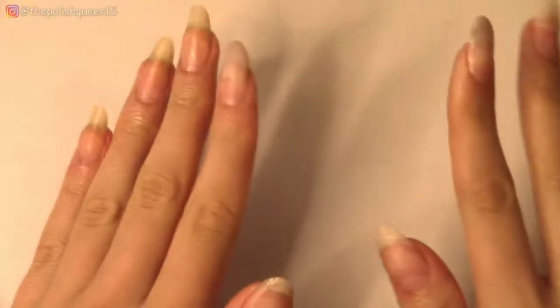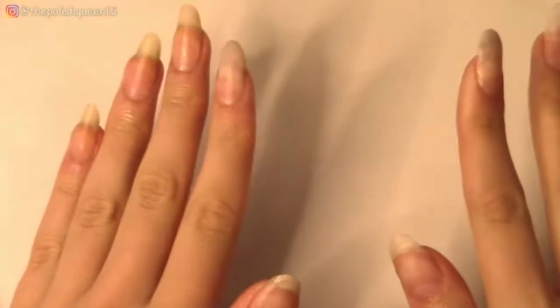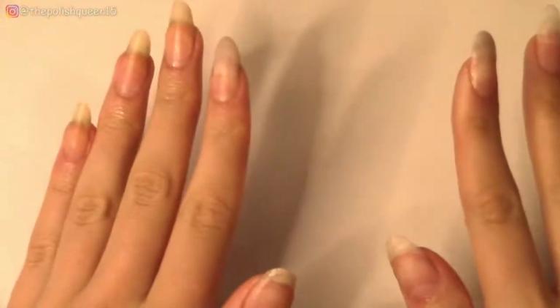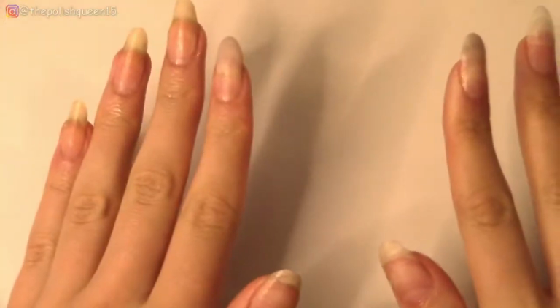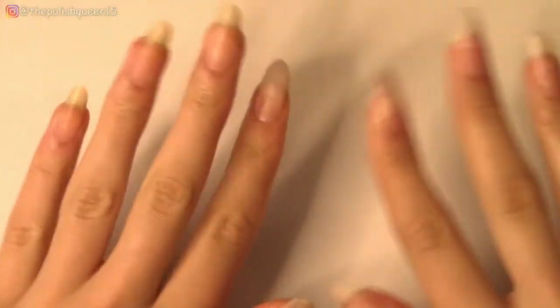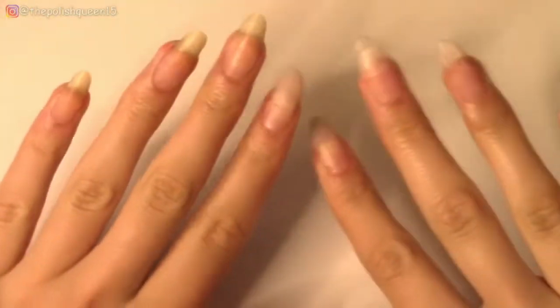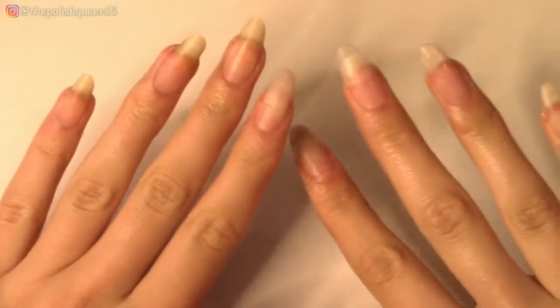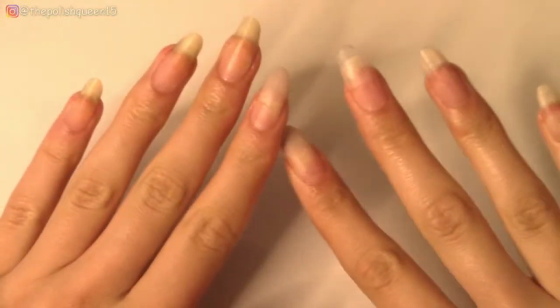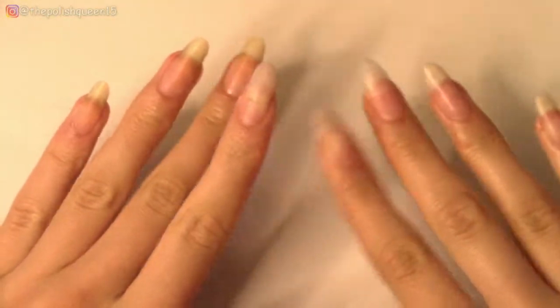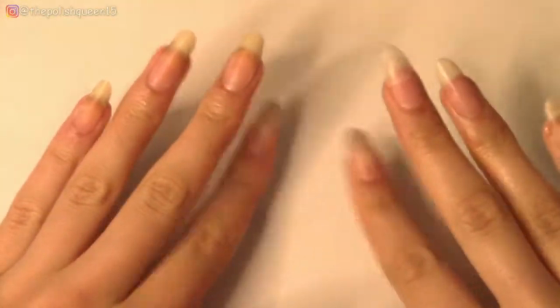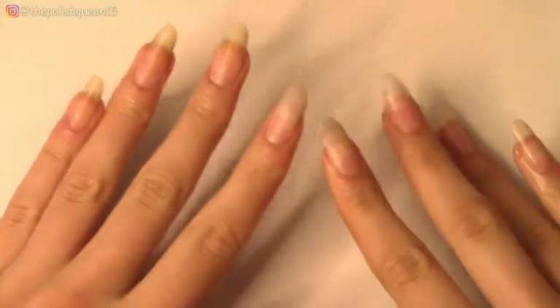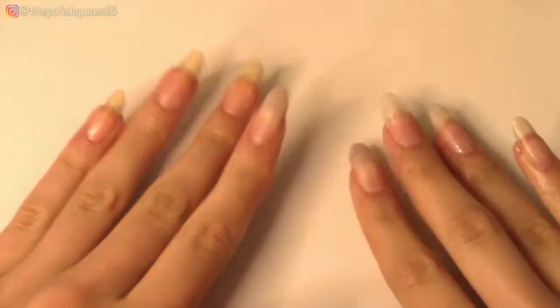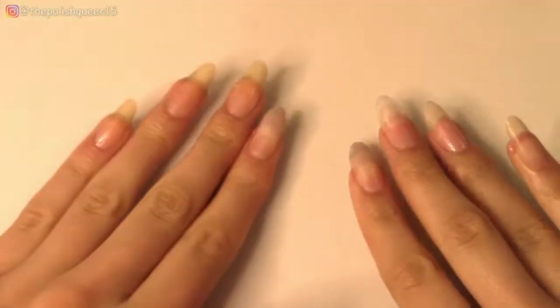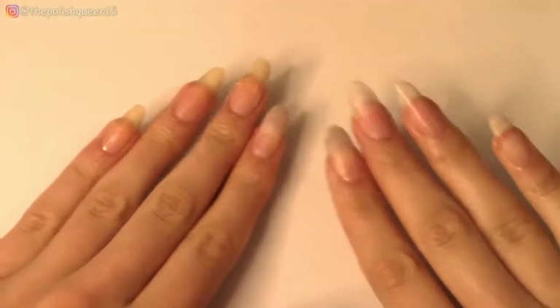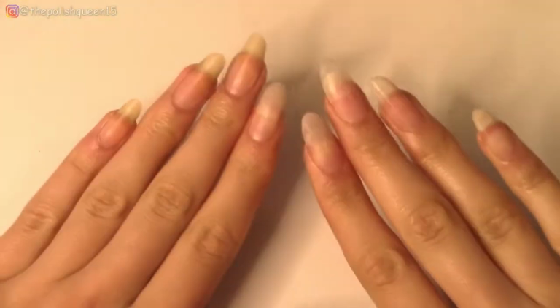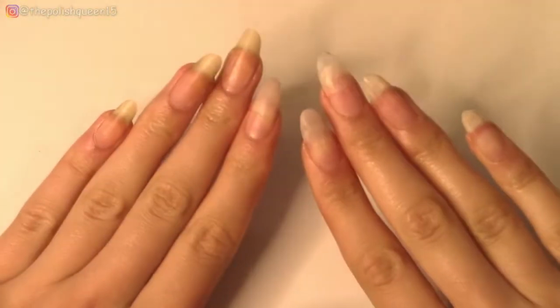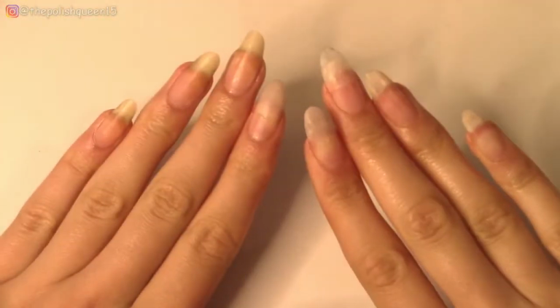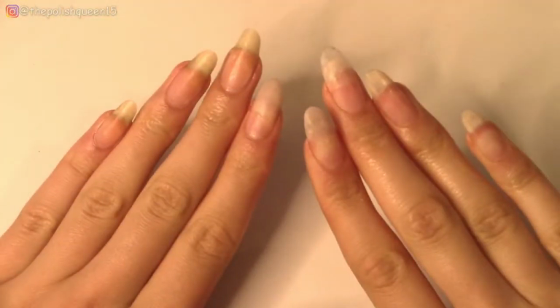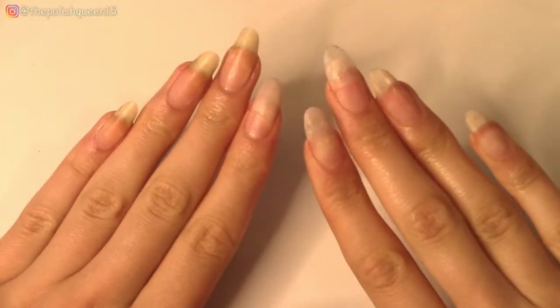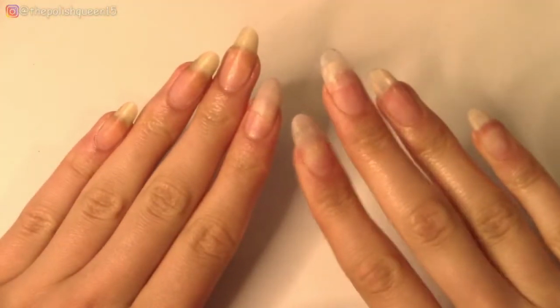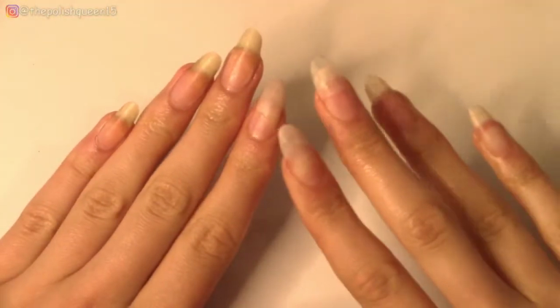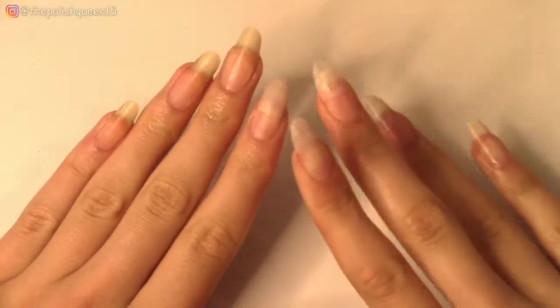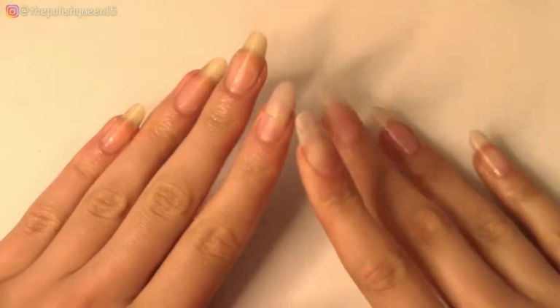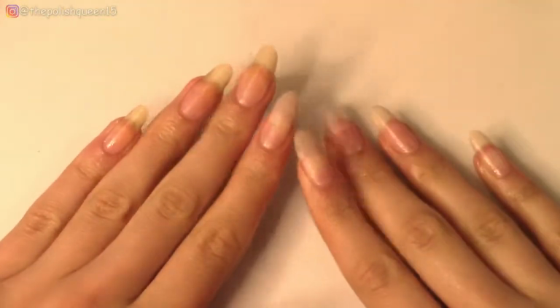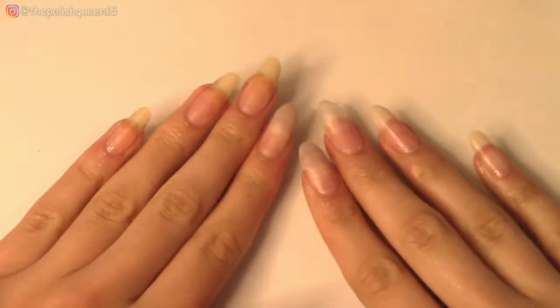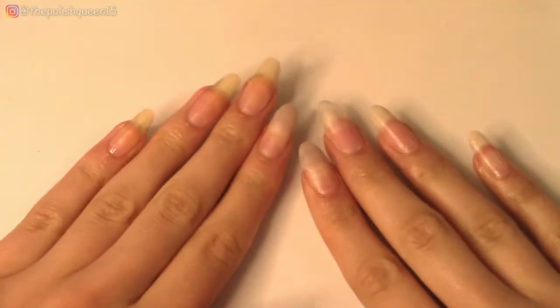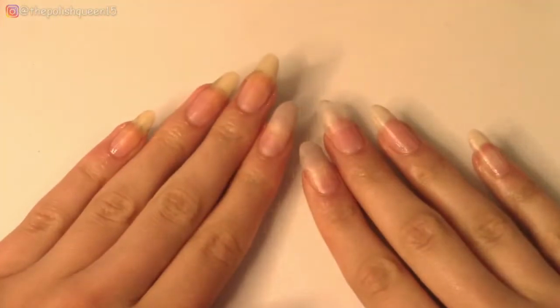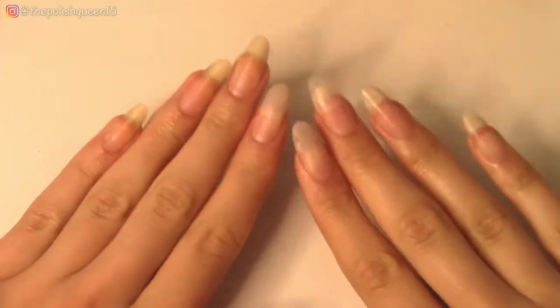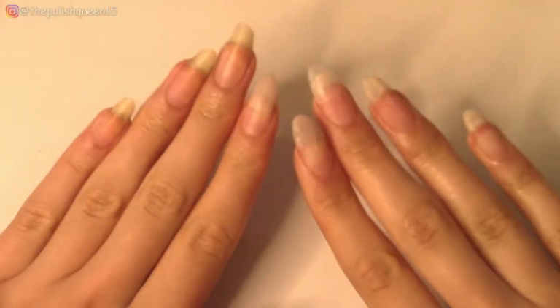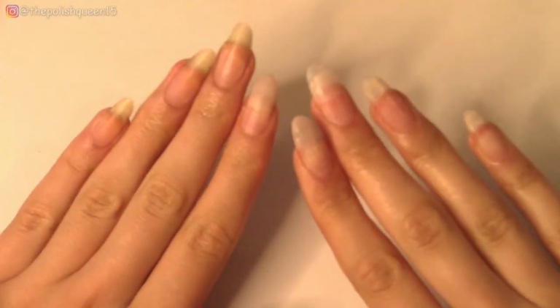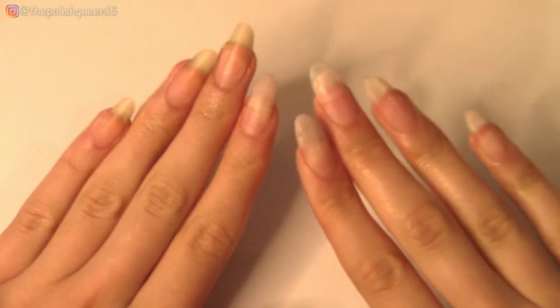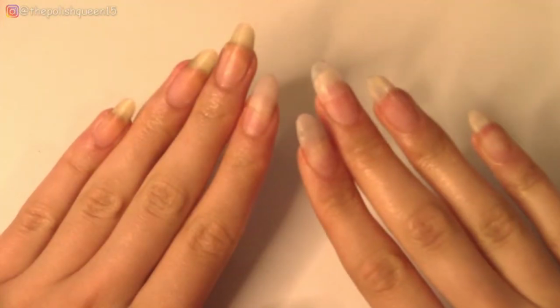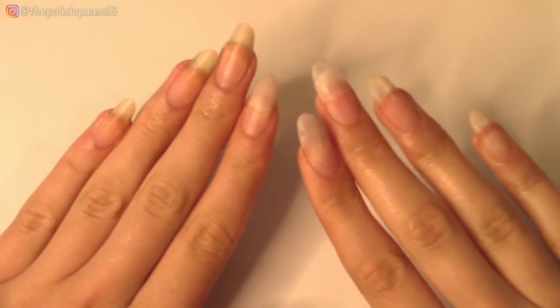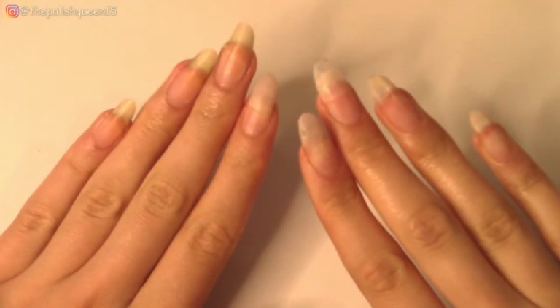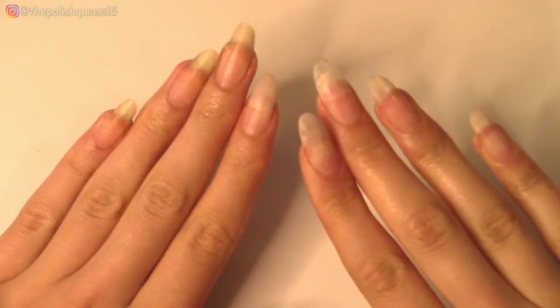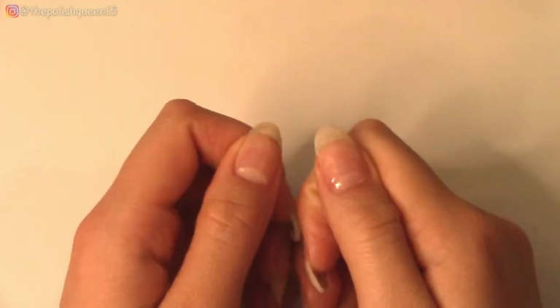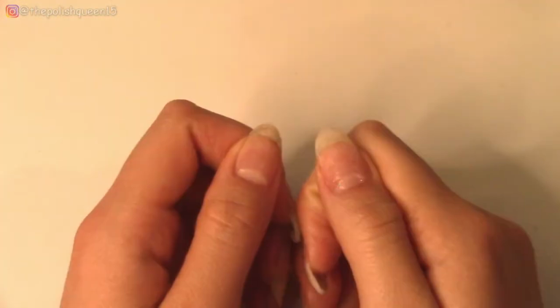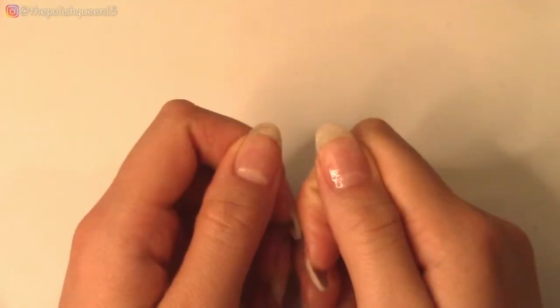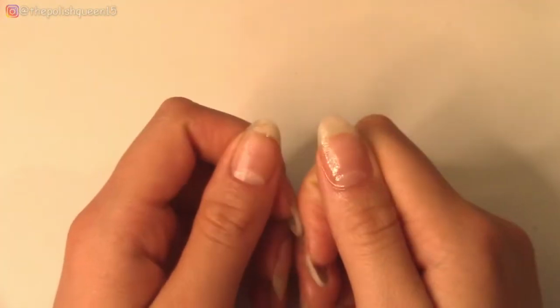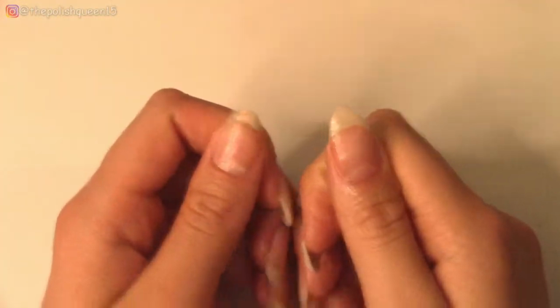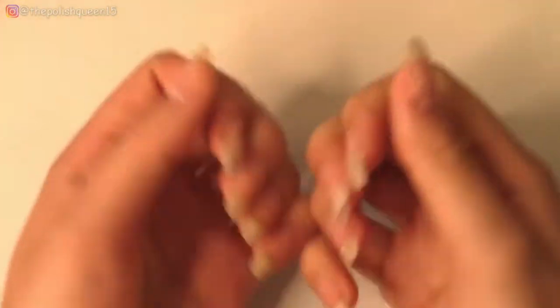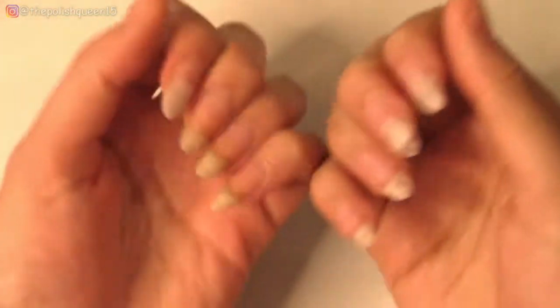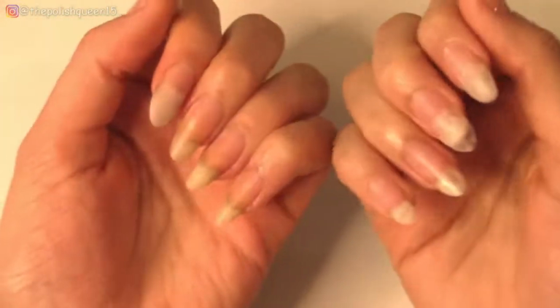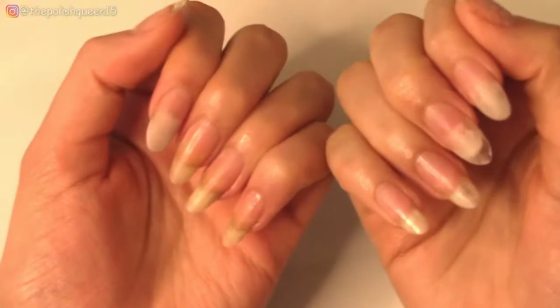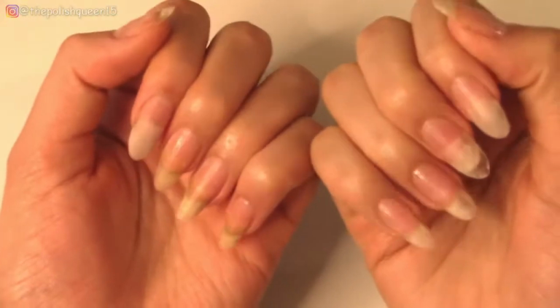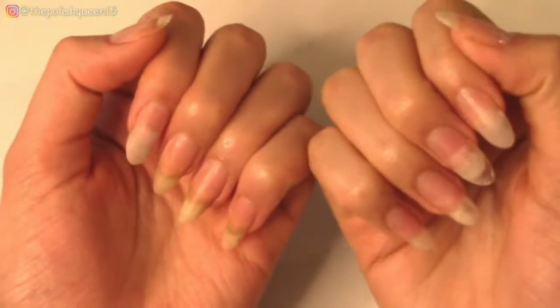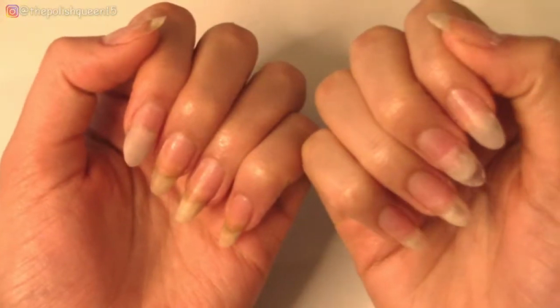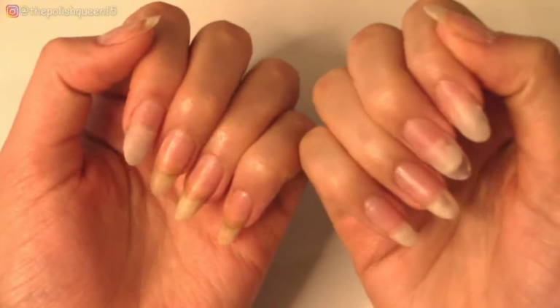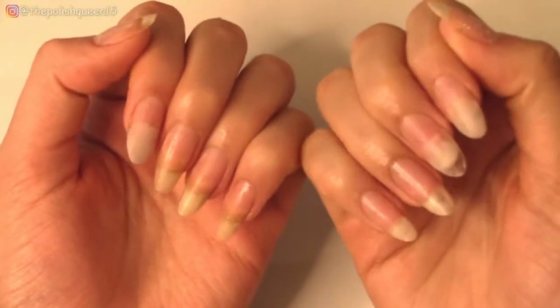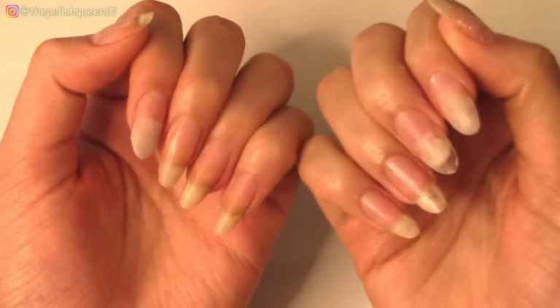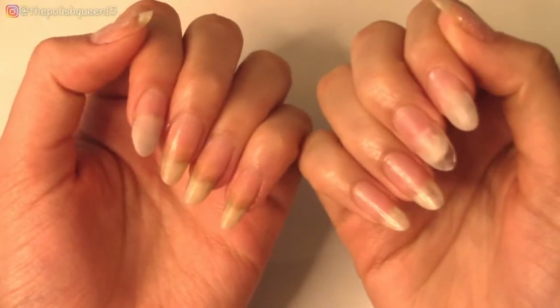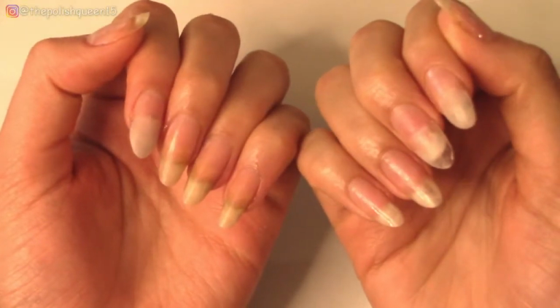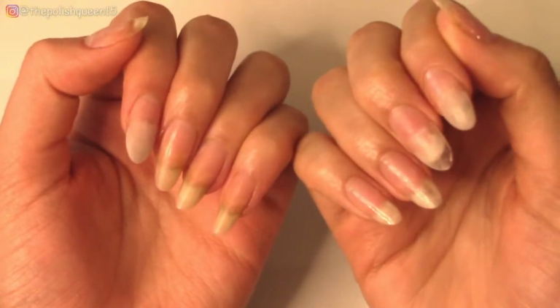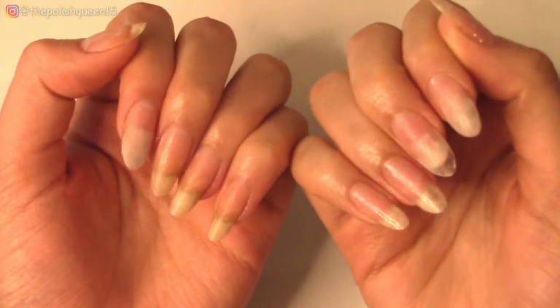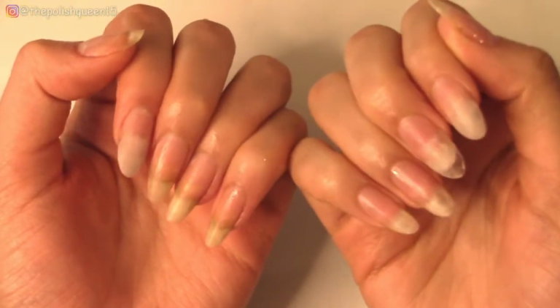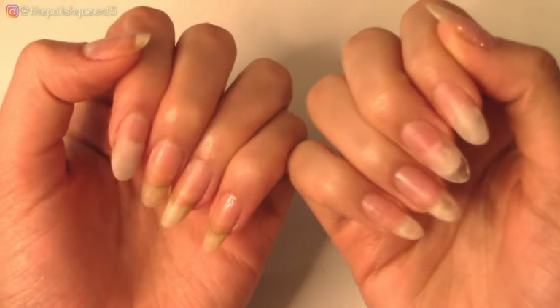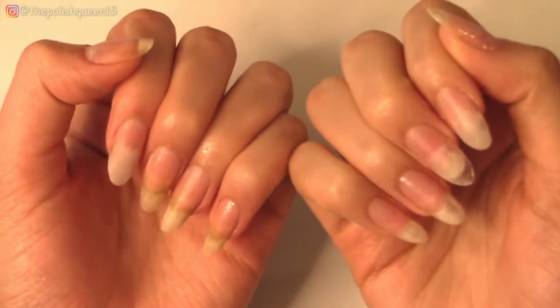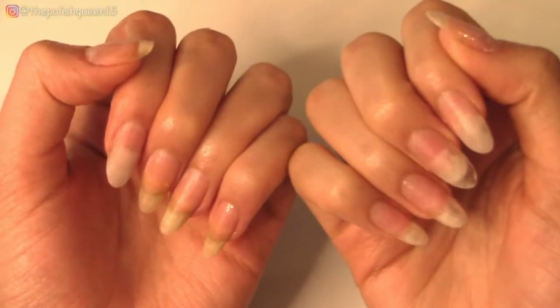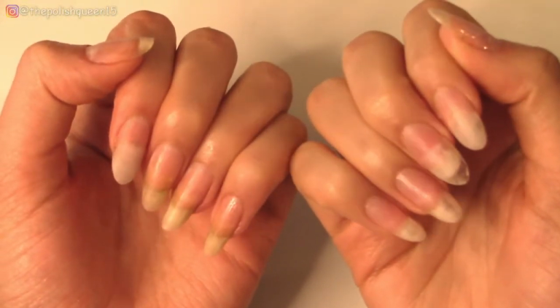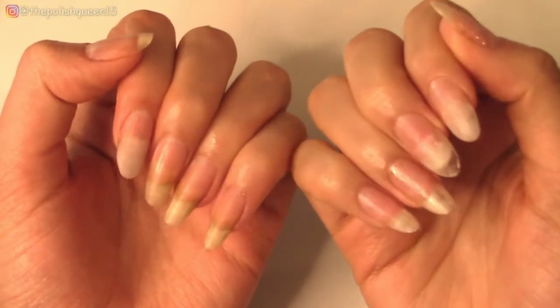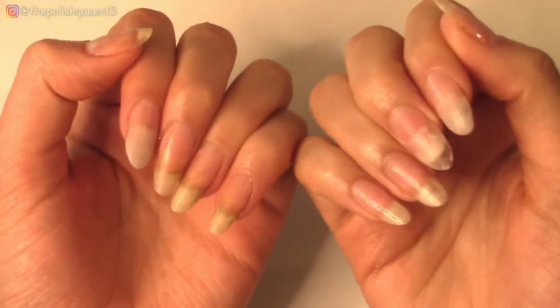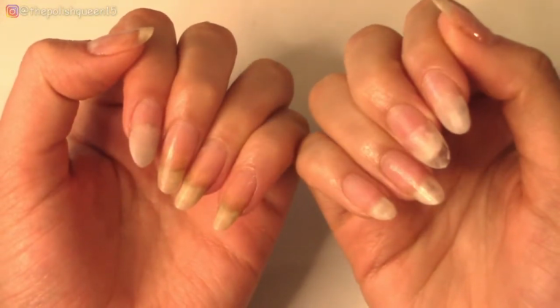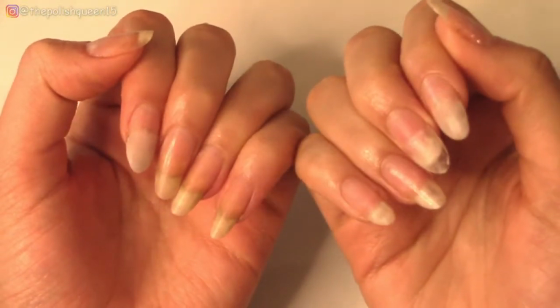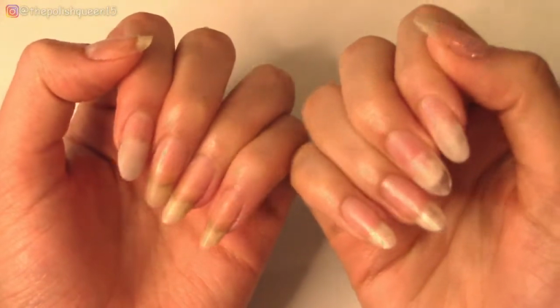Hi guys, it's Claris and welcome back to my channel. Today I'm going to be doing my nails — I'm going to do gel this time, so let's get right into it.